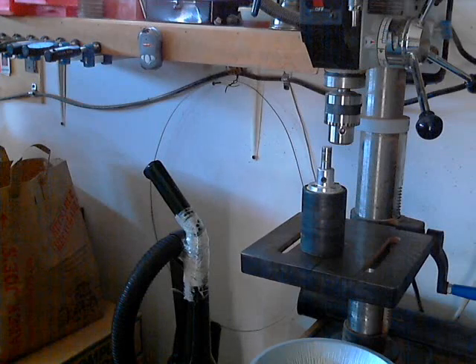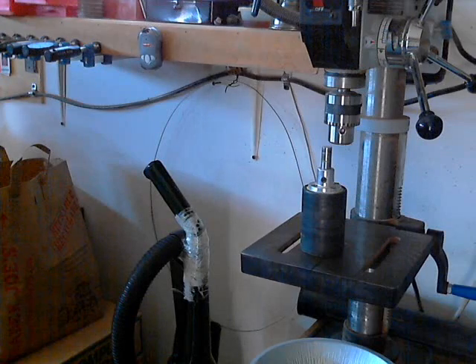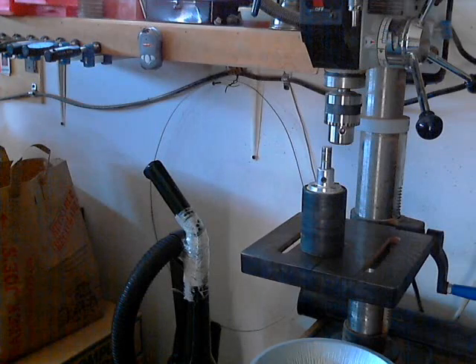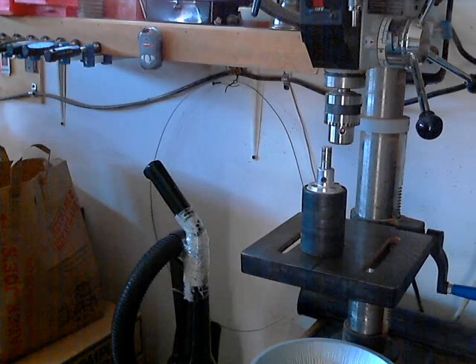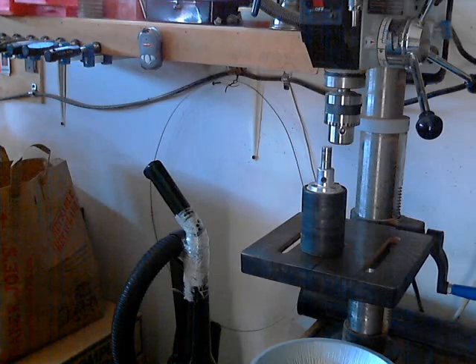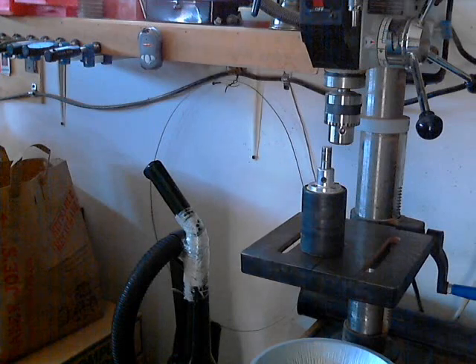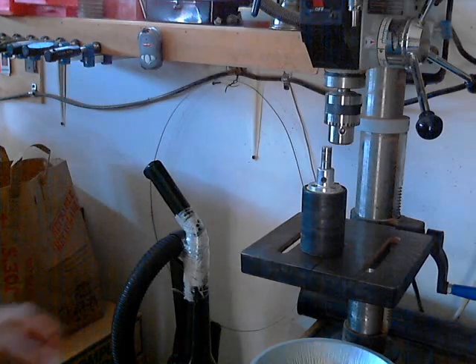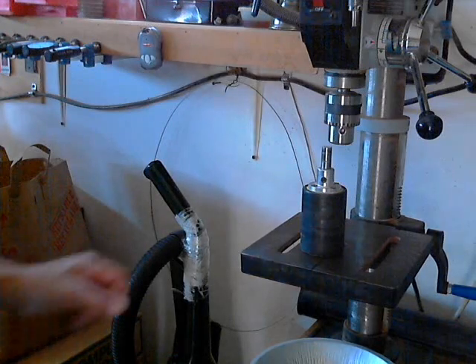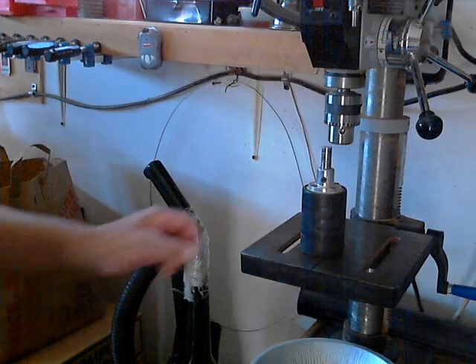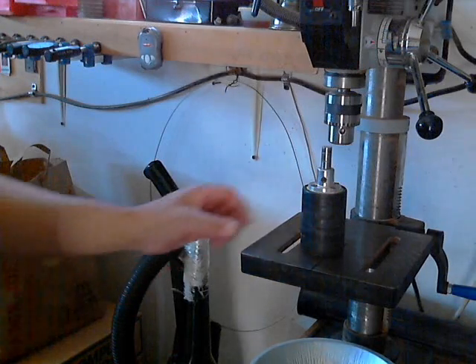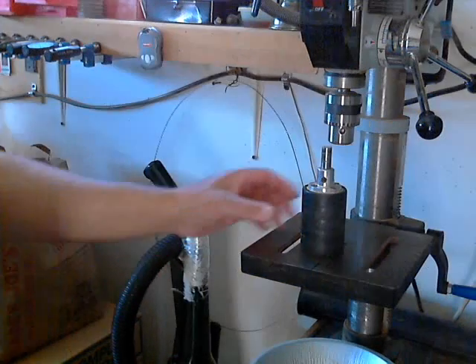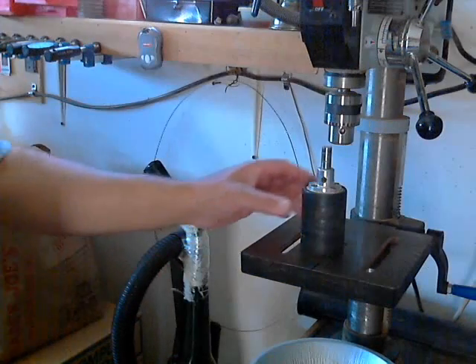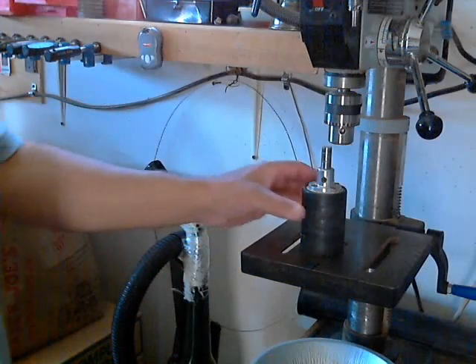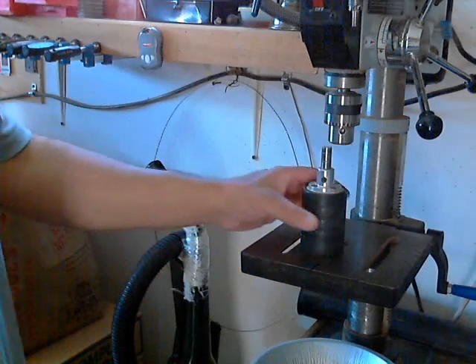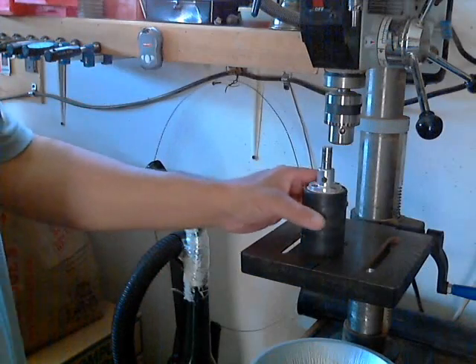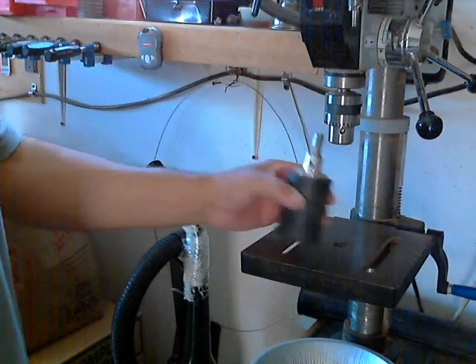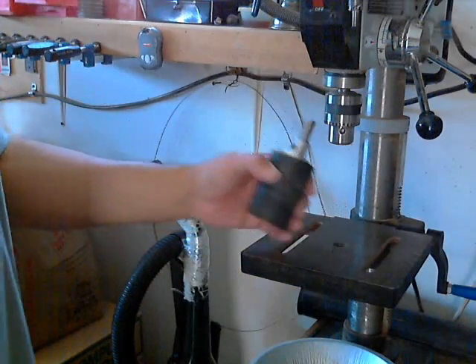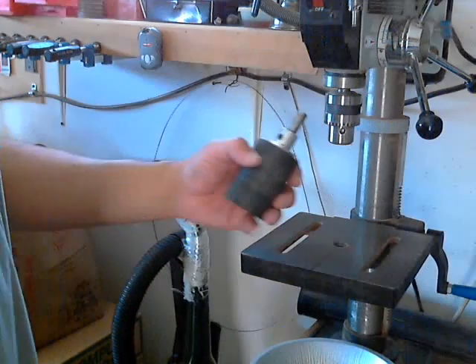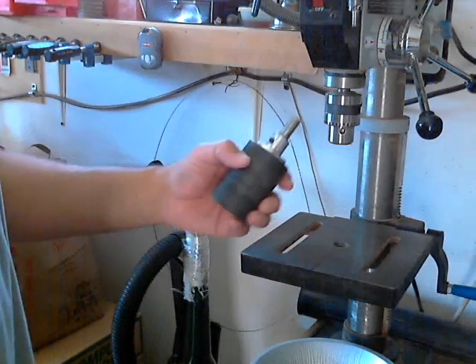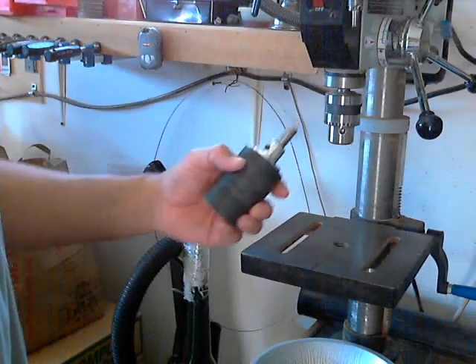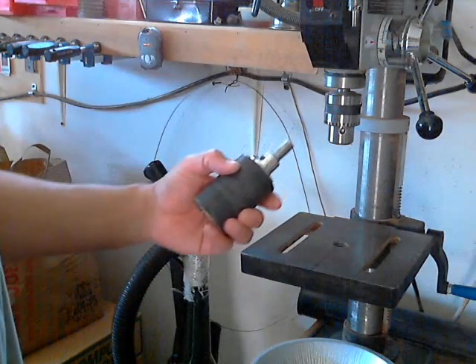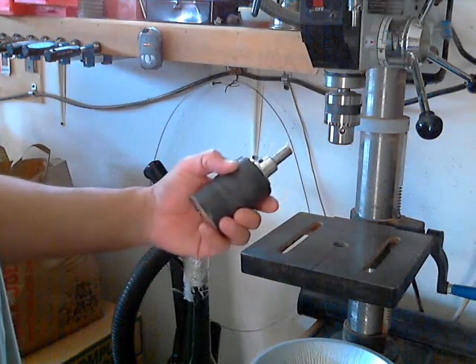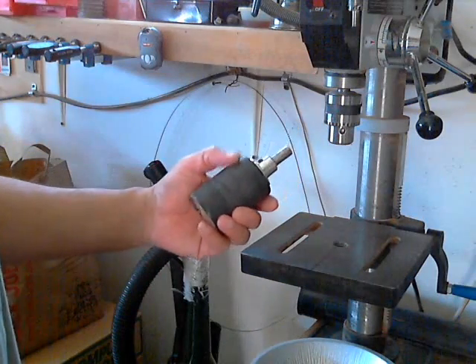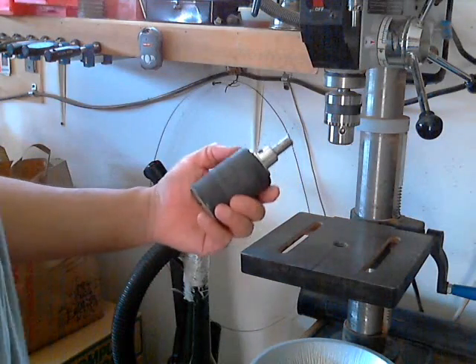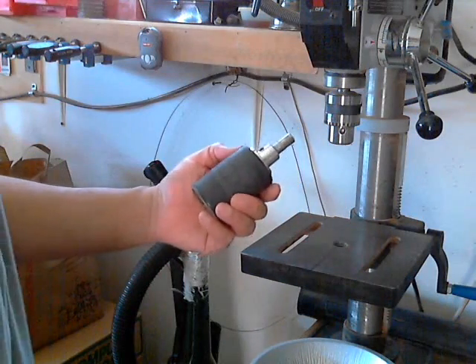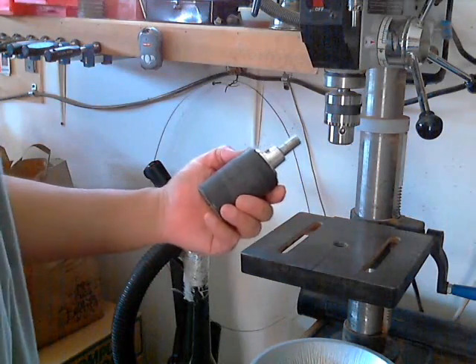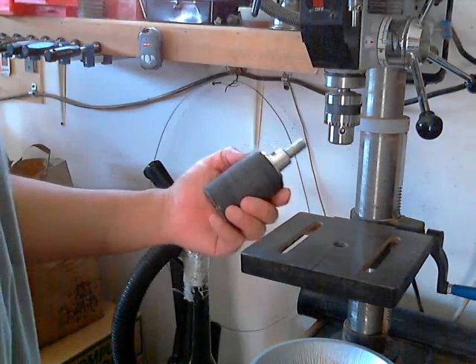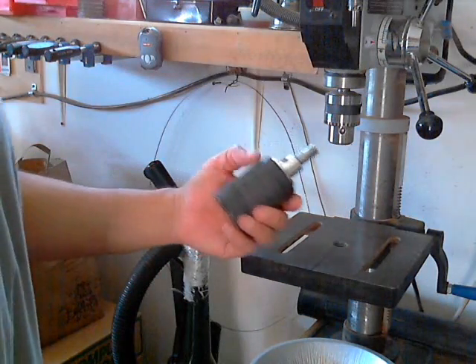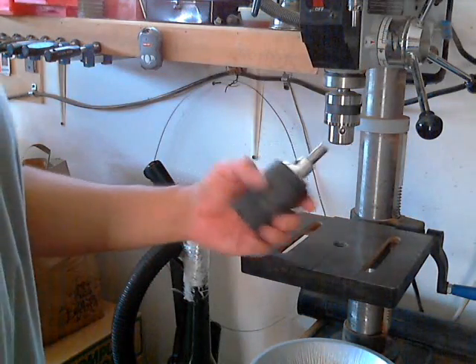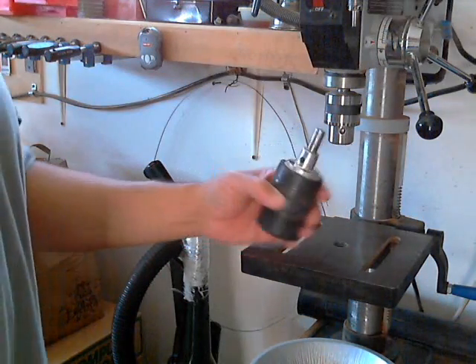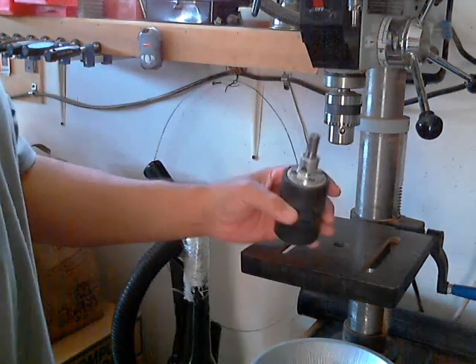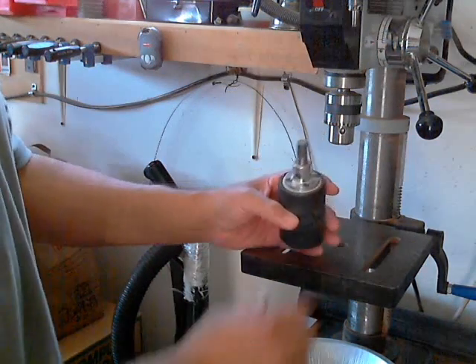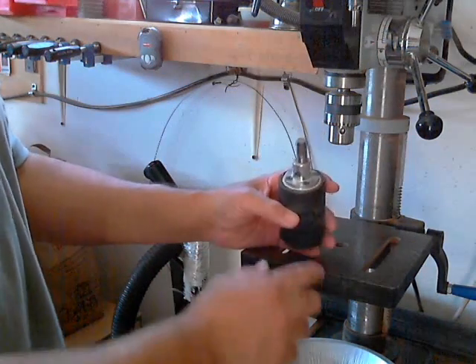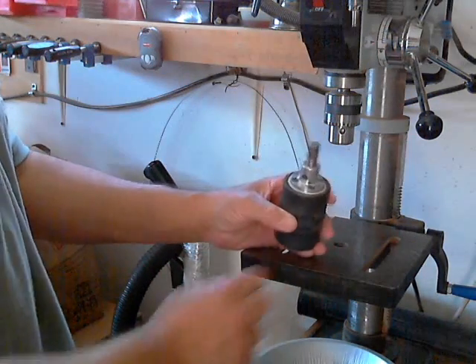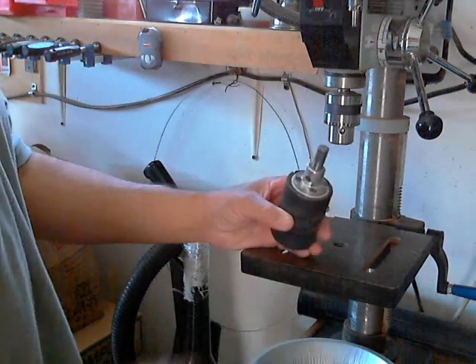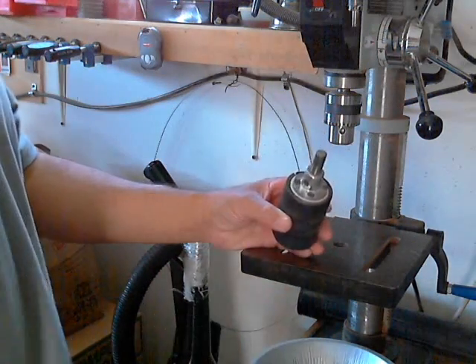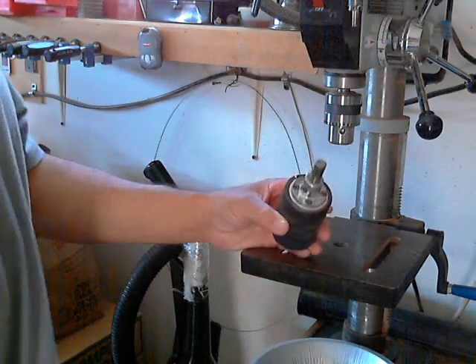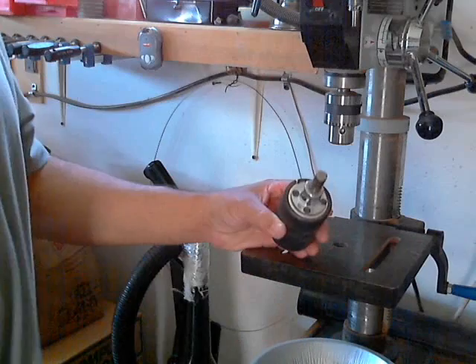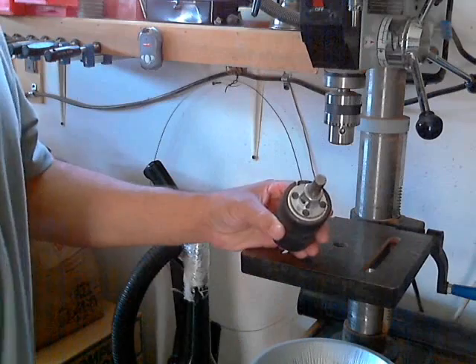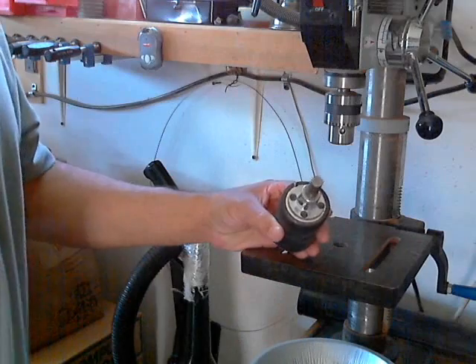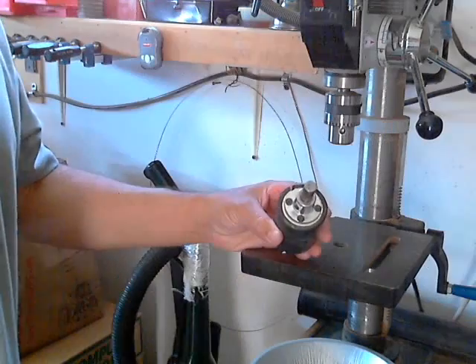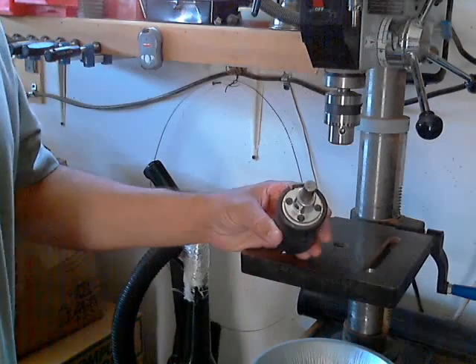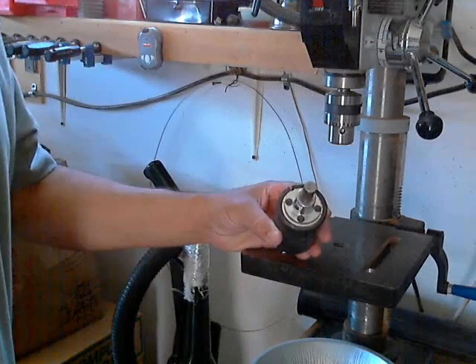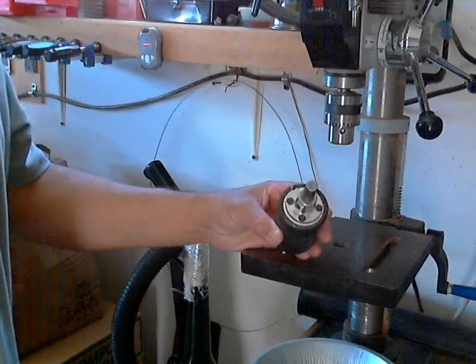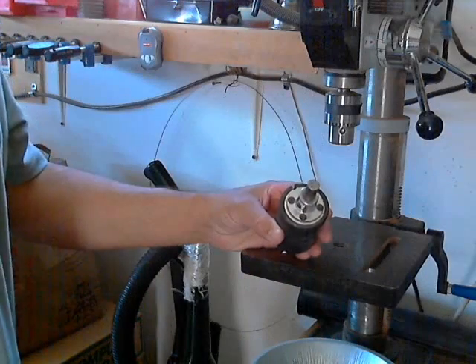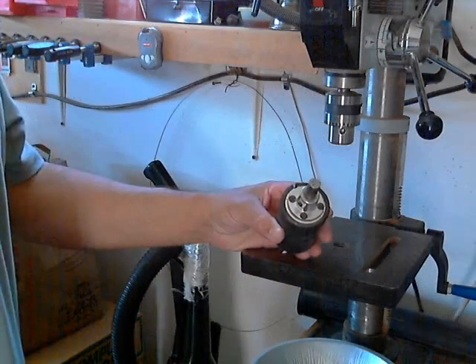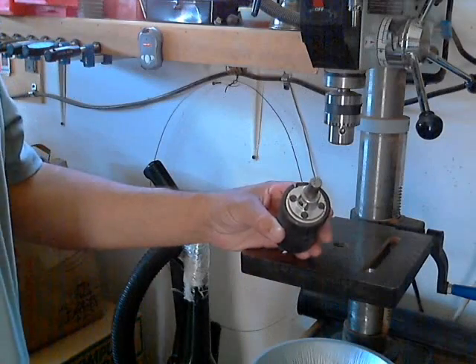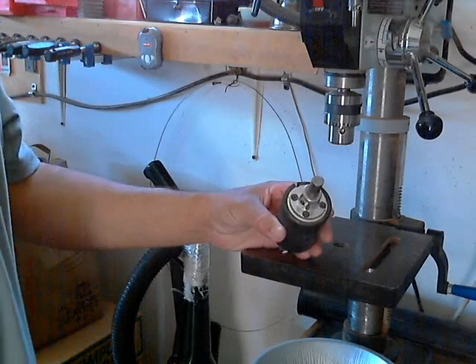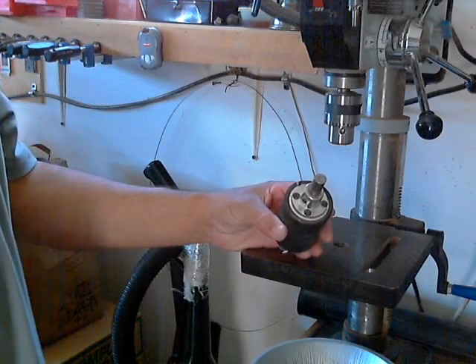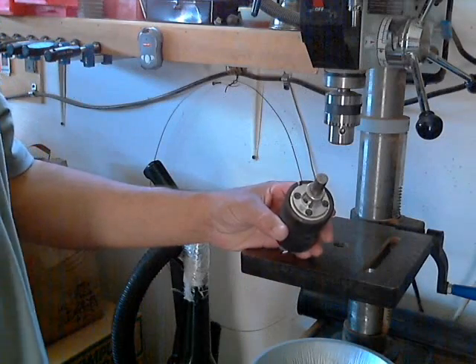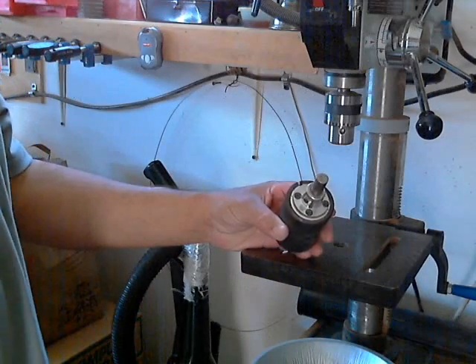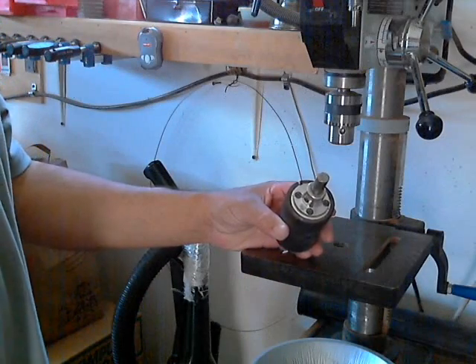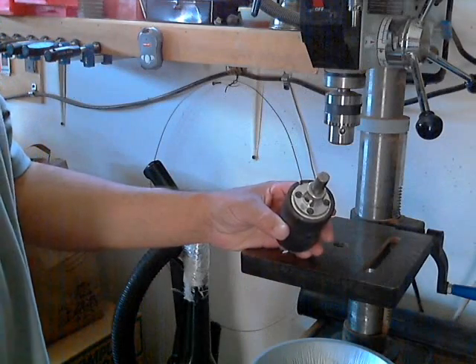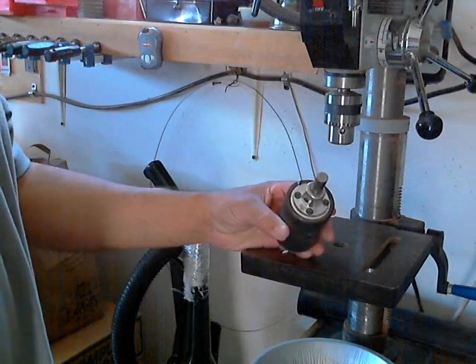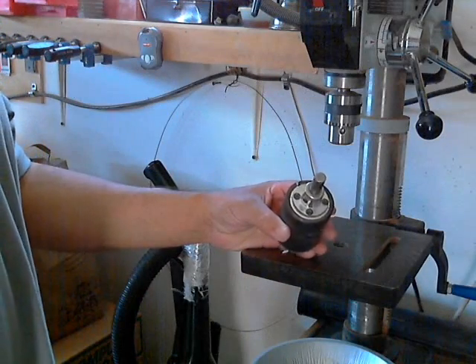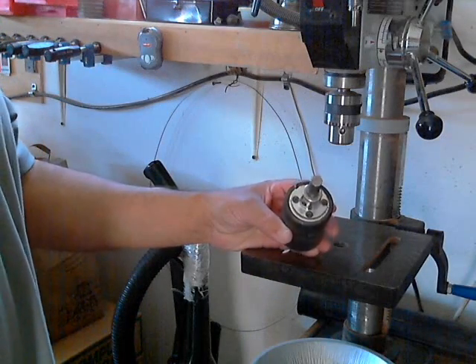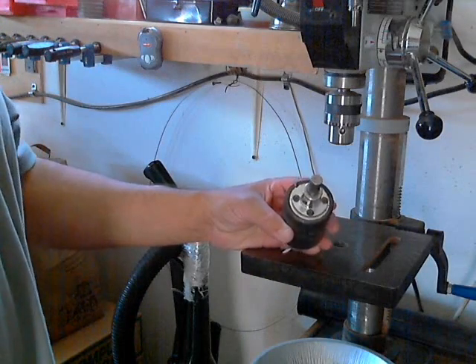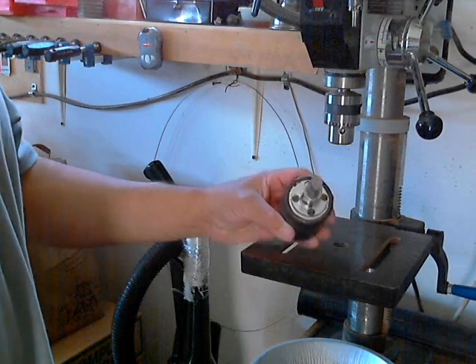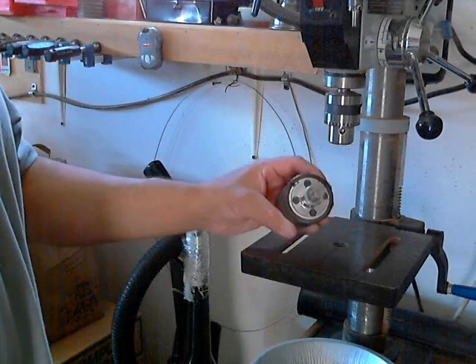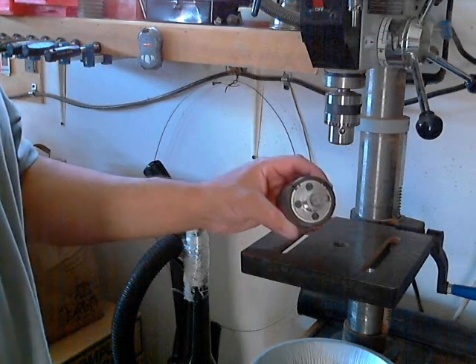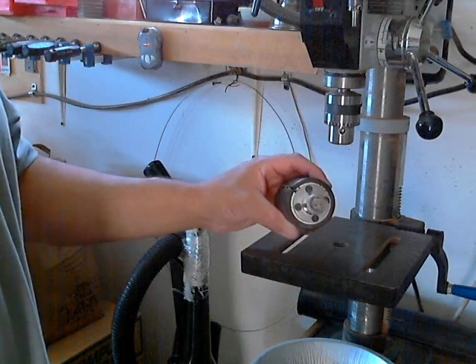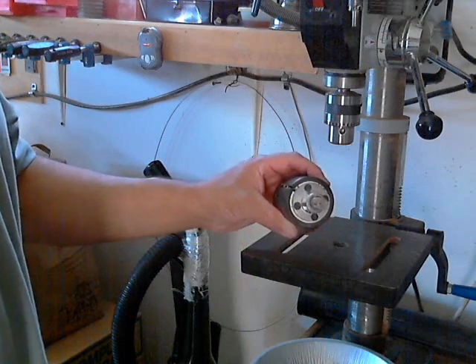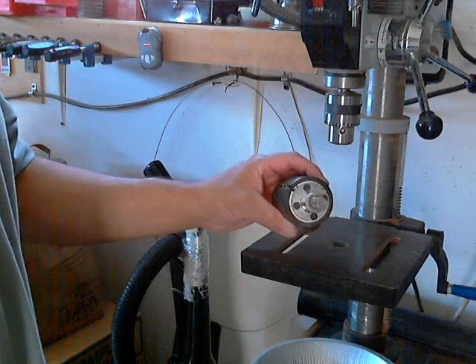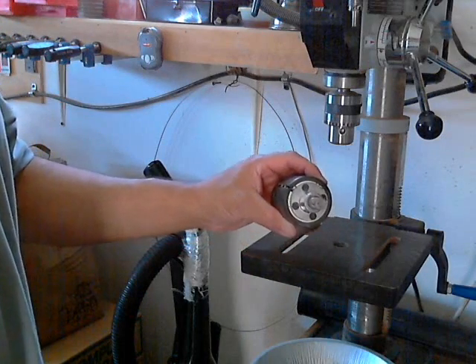Hello, this is Gabriel. I'm back at the drill press again. I'm showing you one of my favorite jigs that I made back in December 2003.